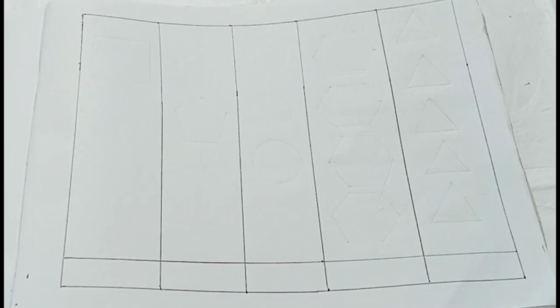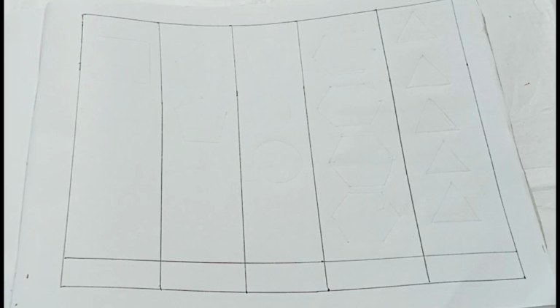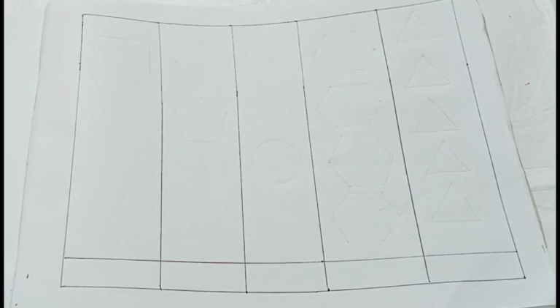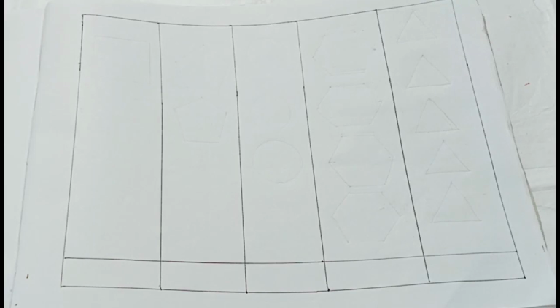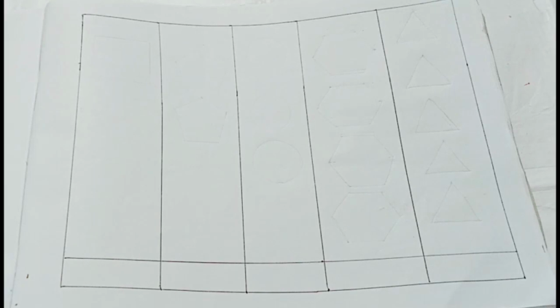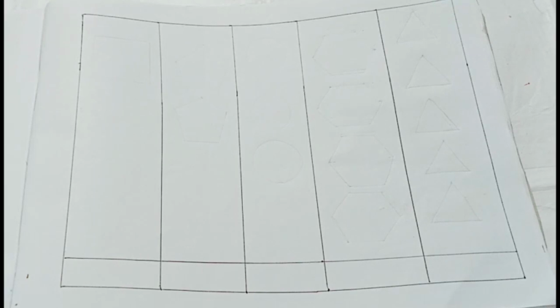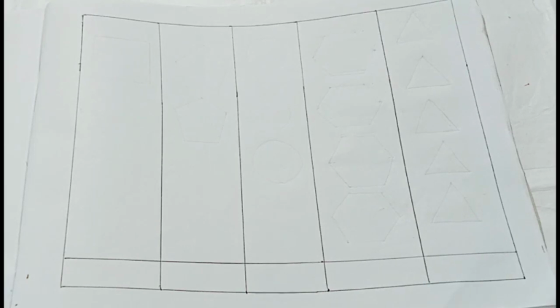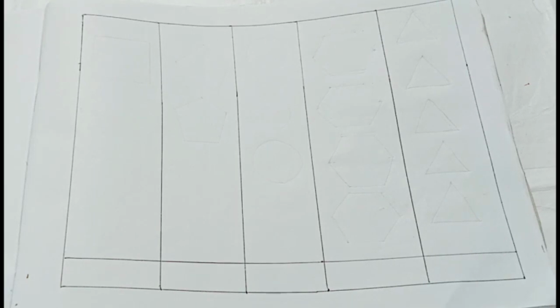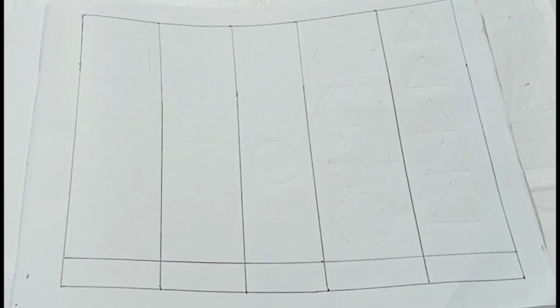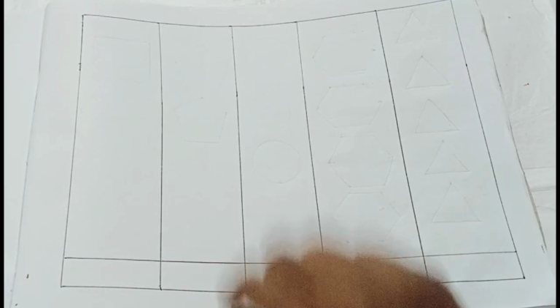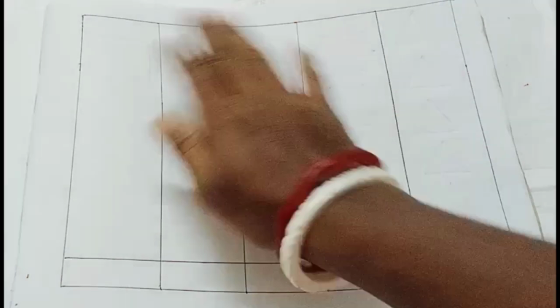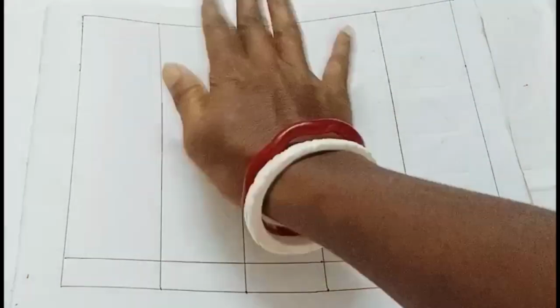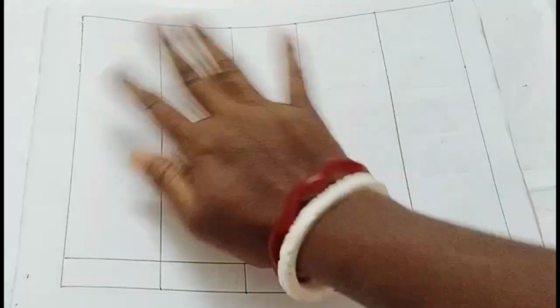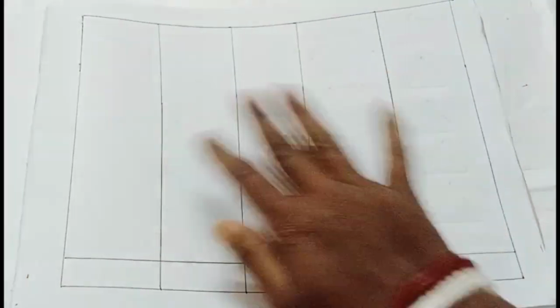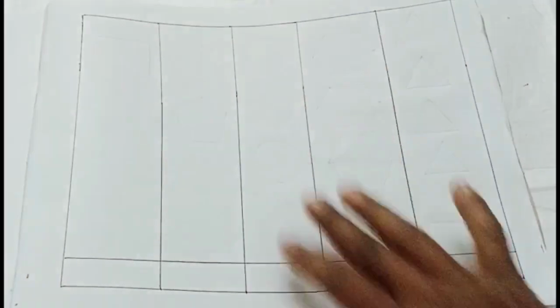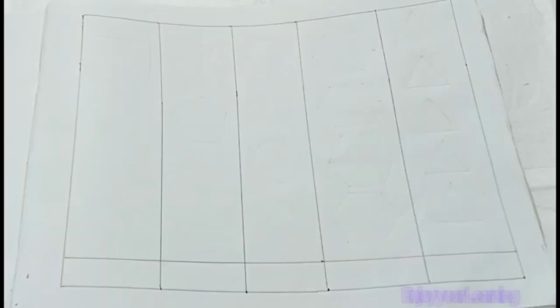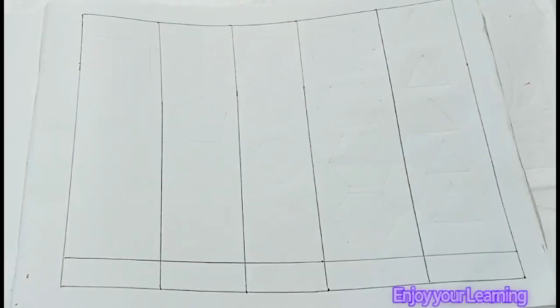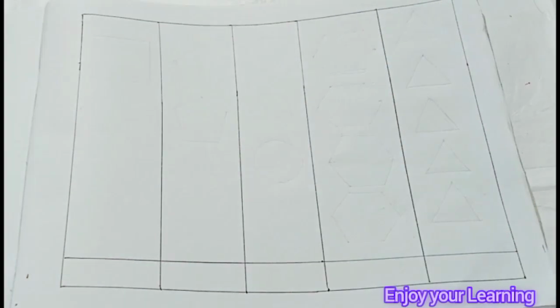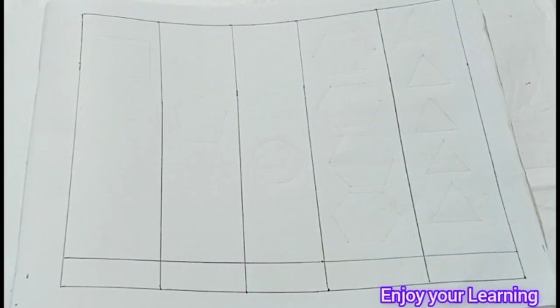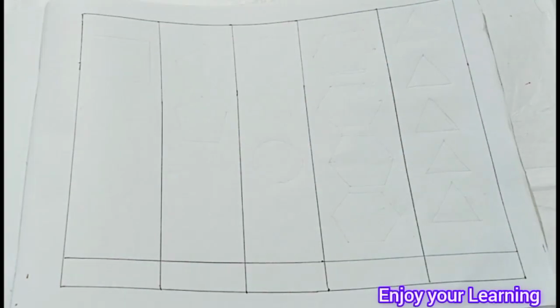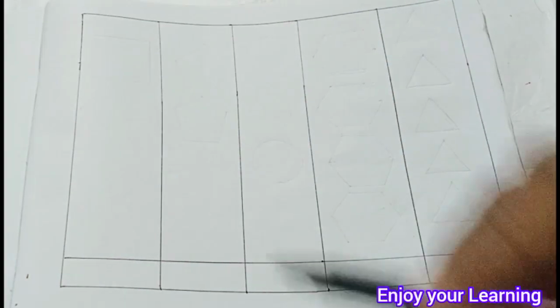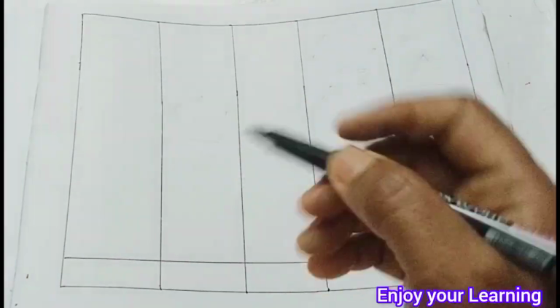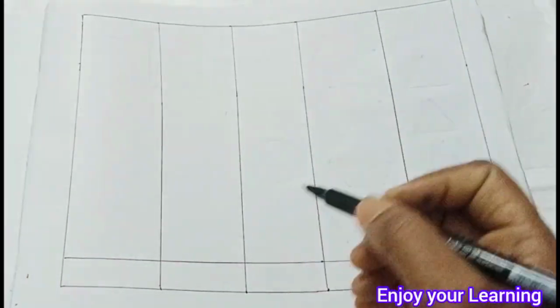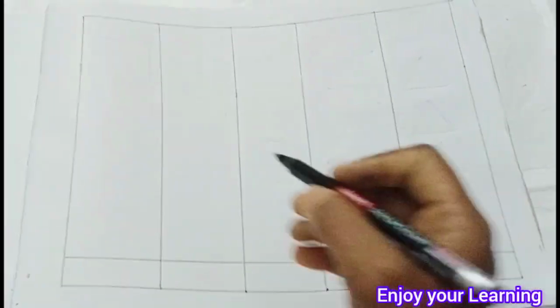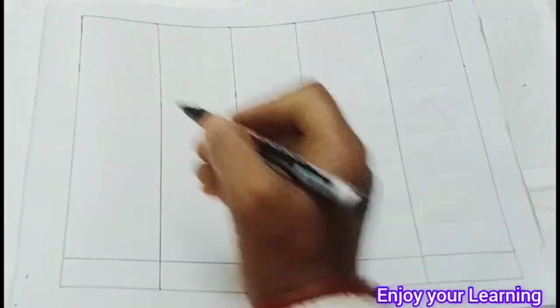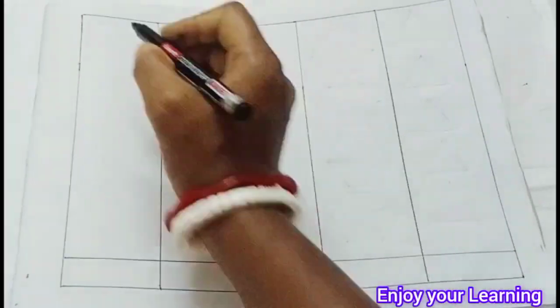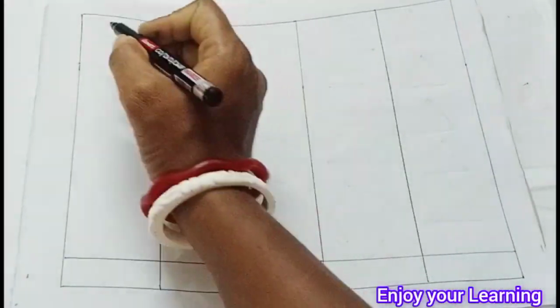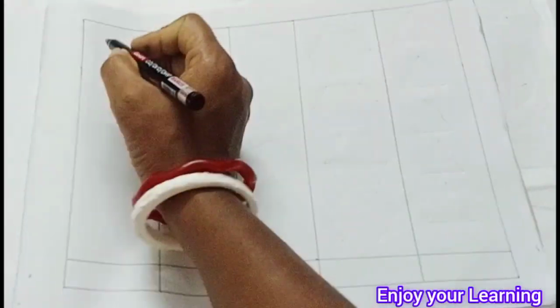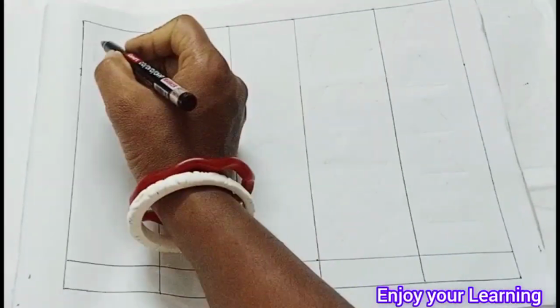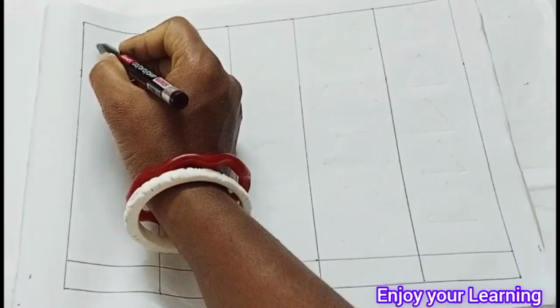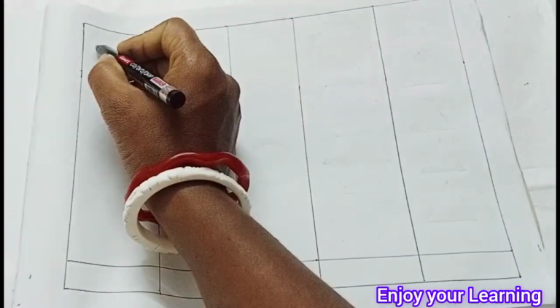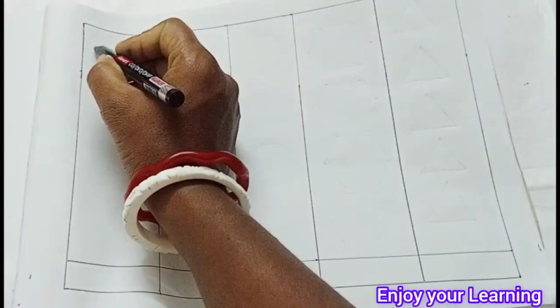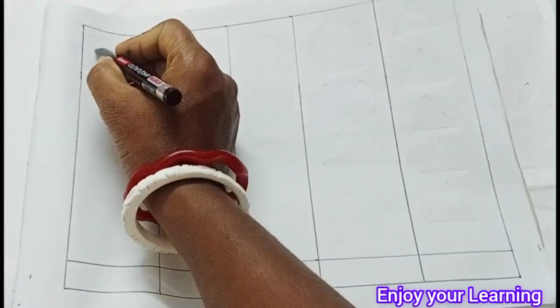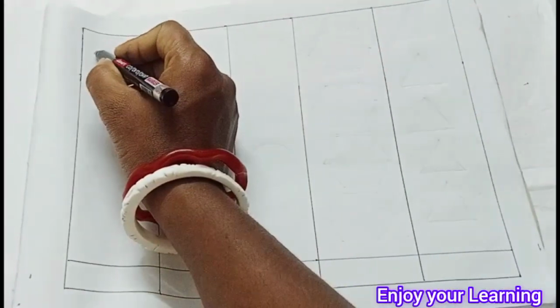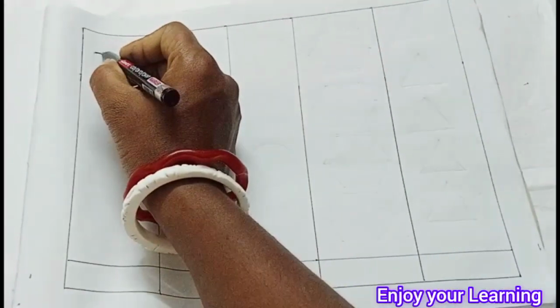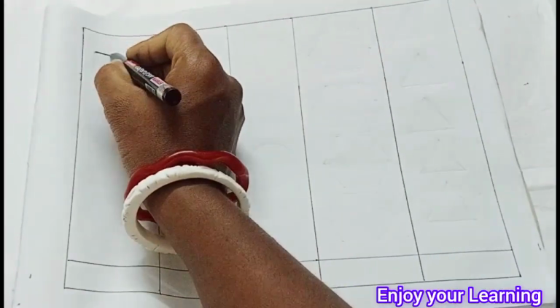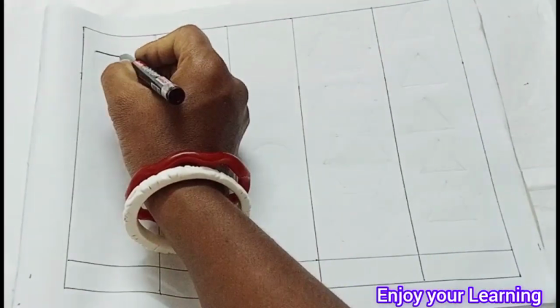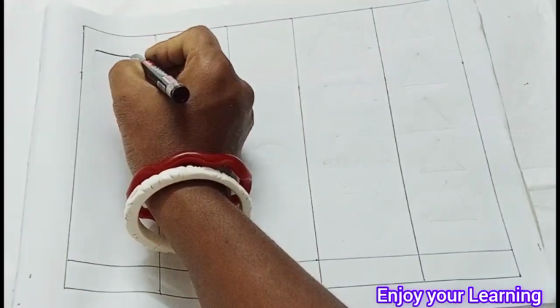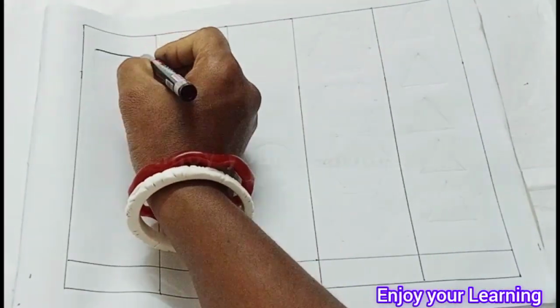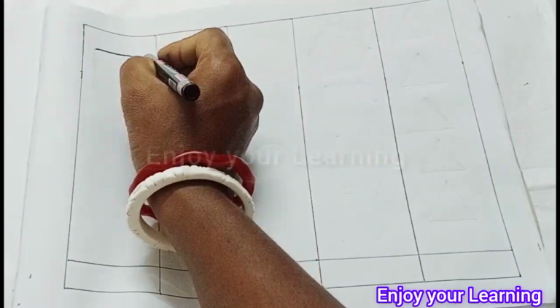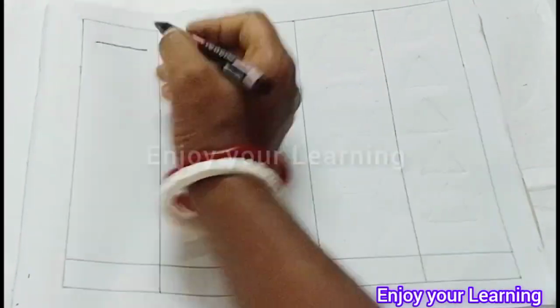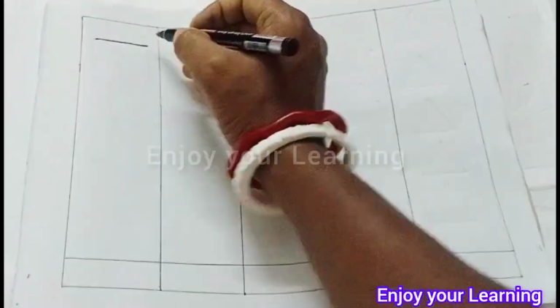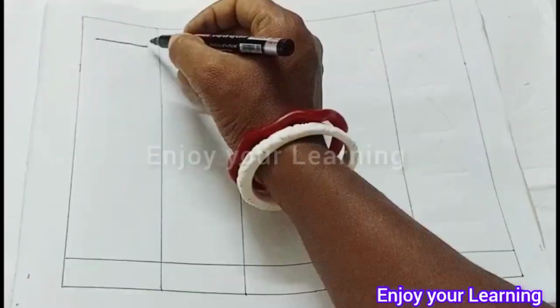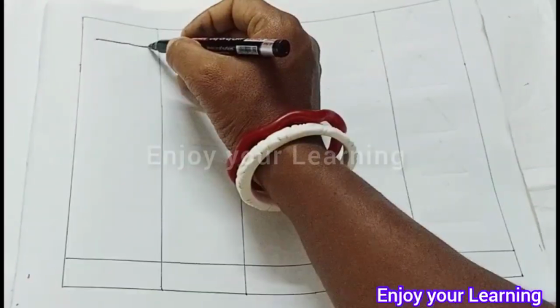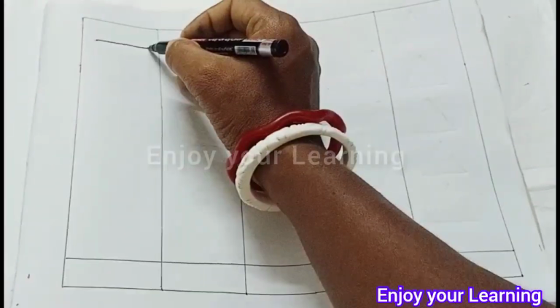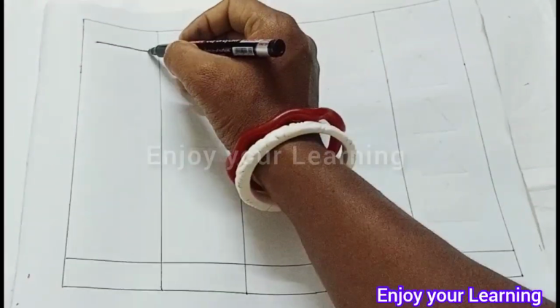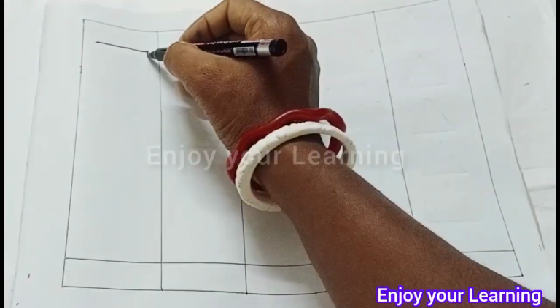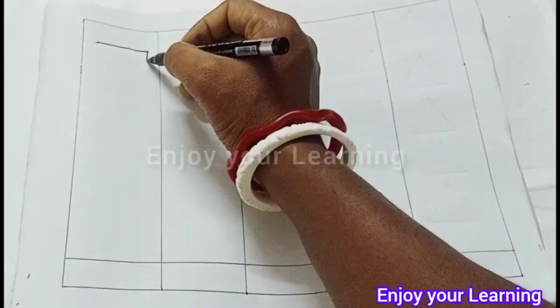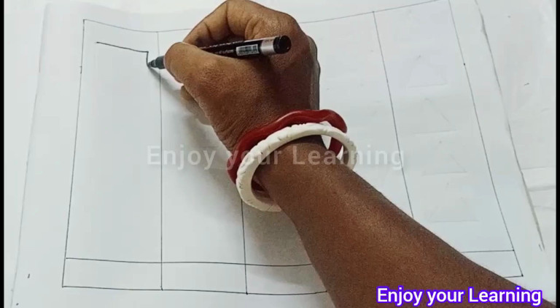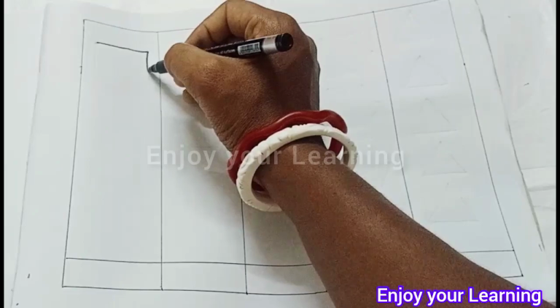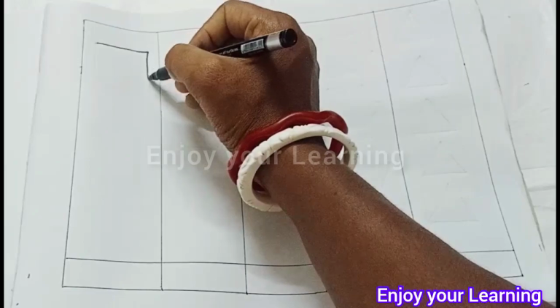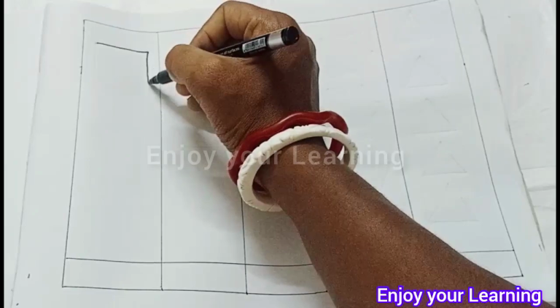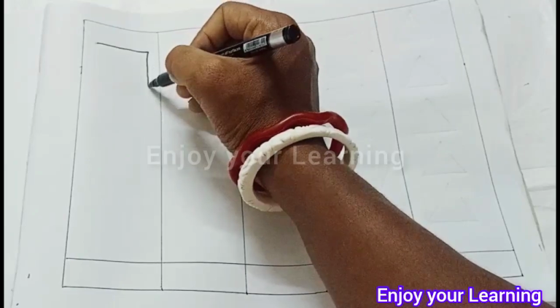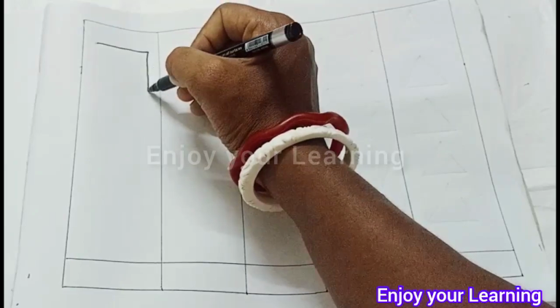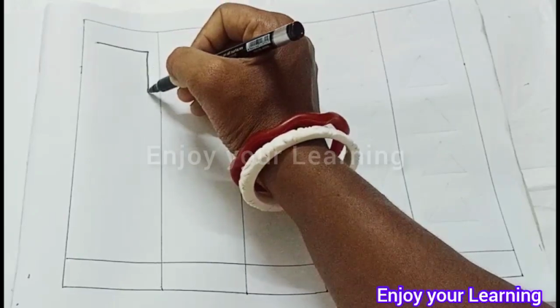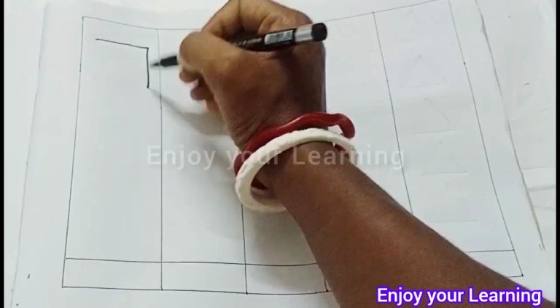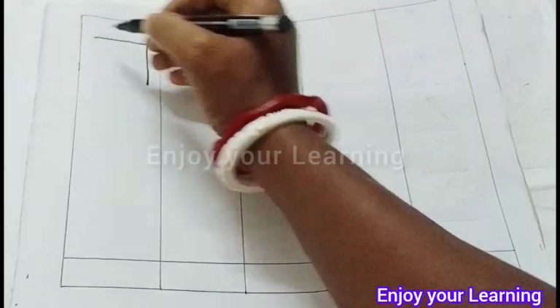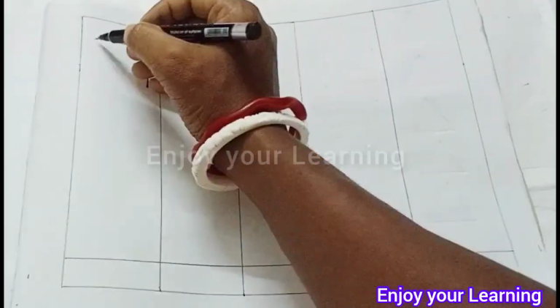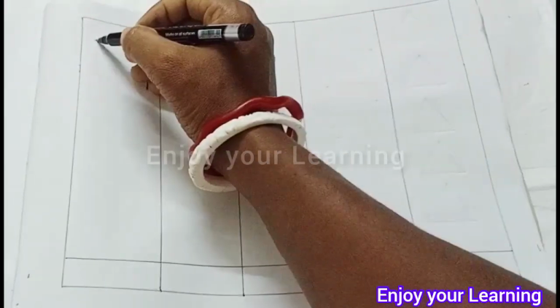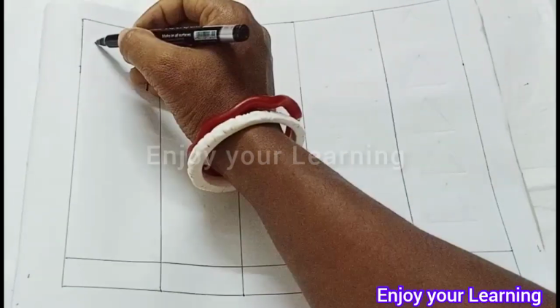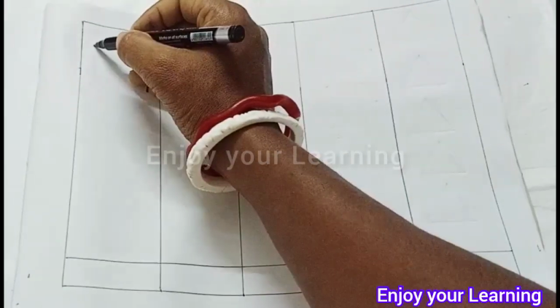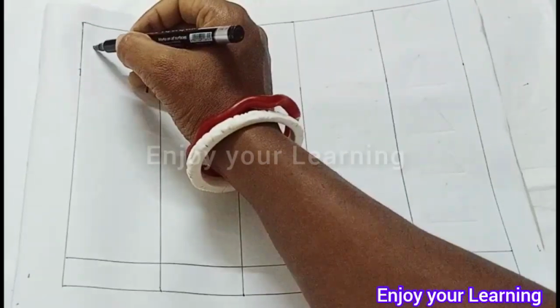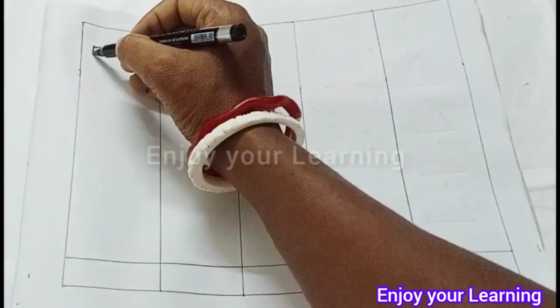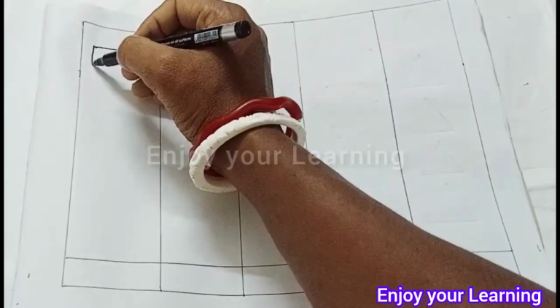Hello babies! Let's learn to draw the shape and number.